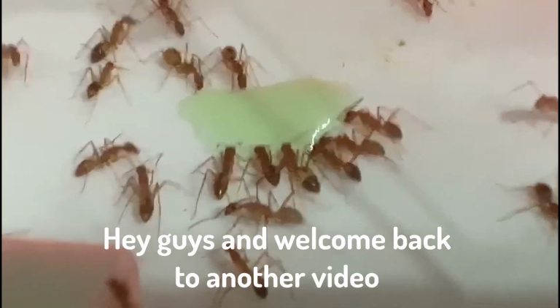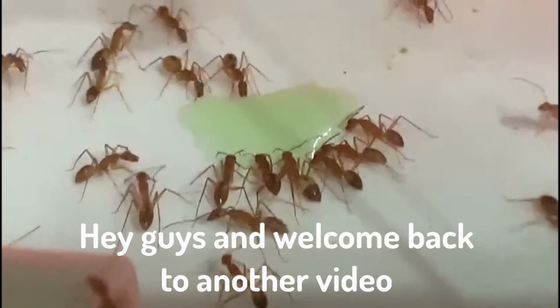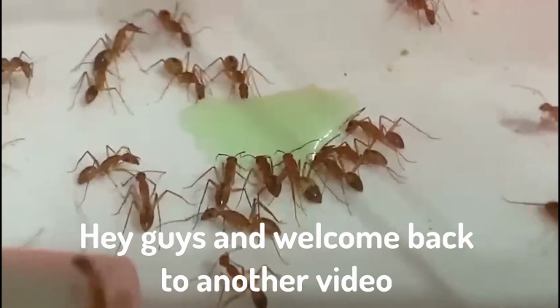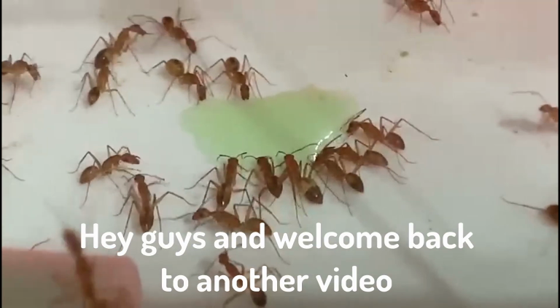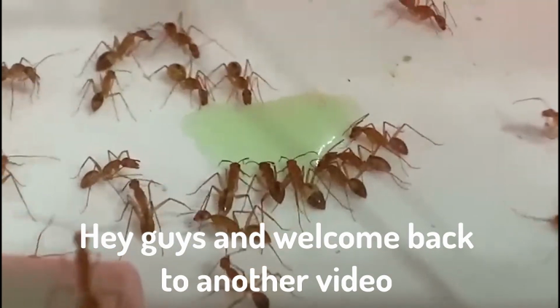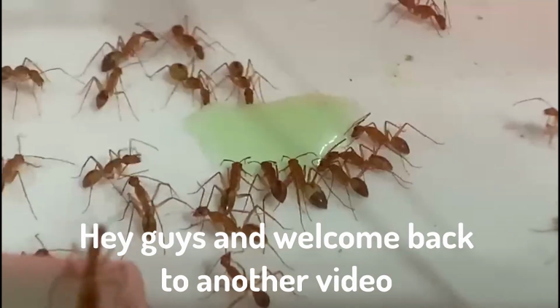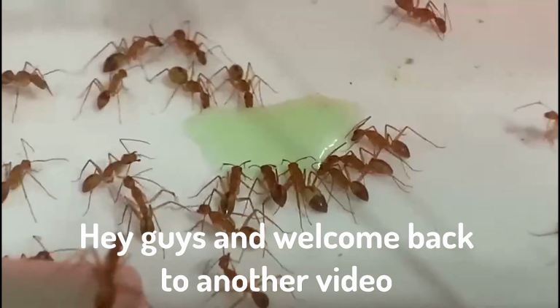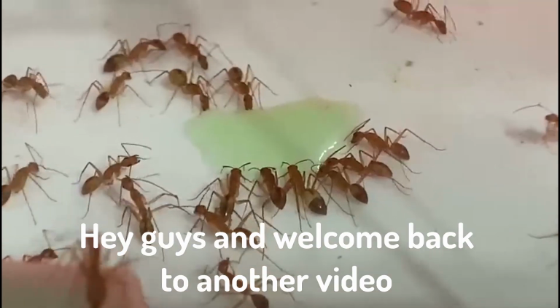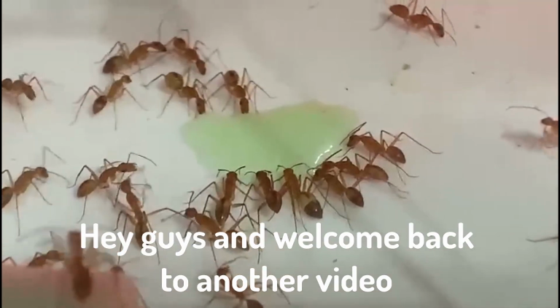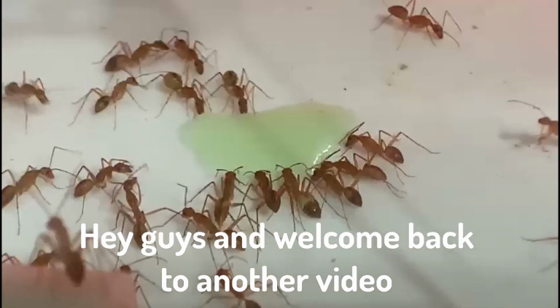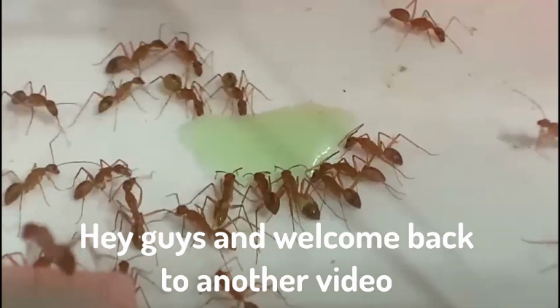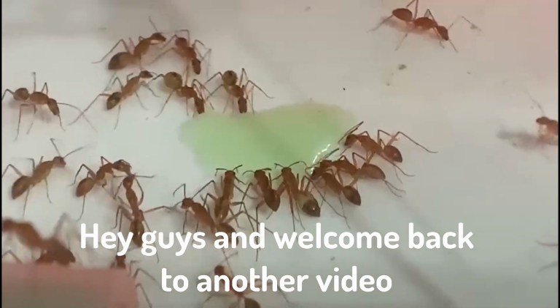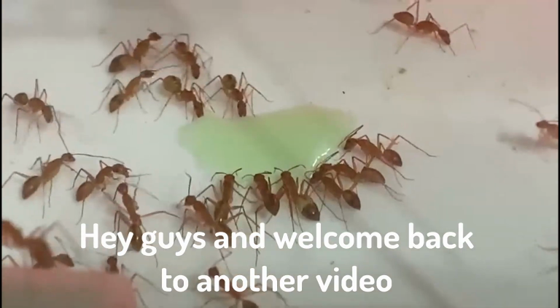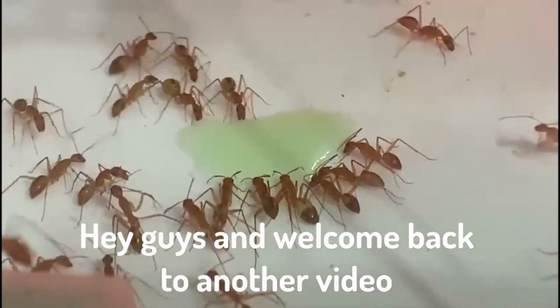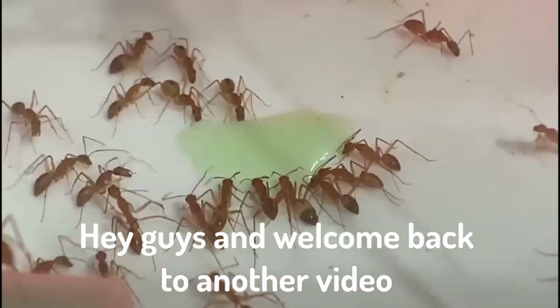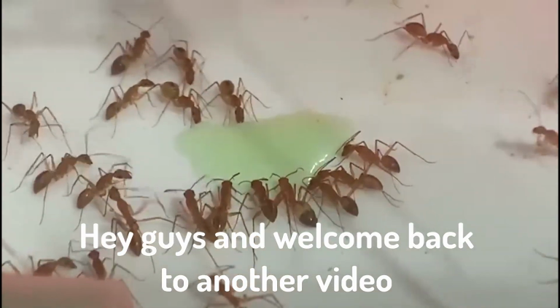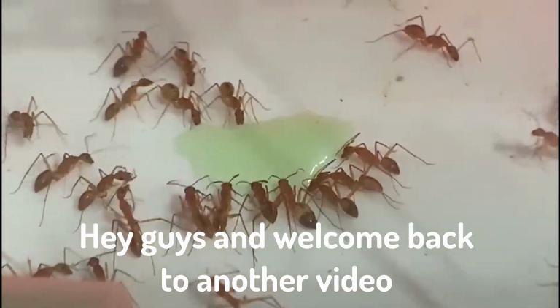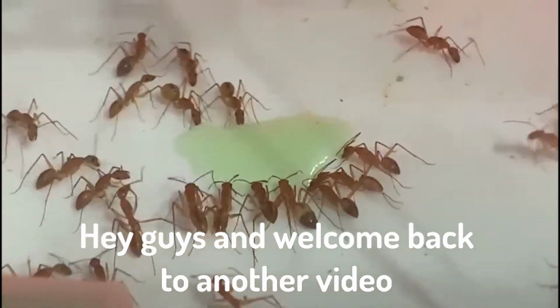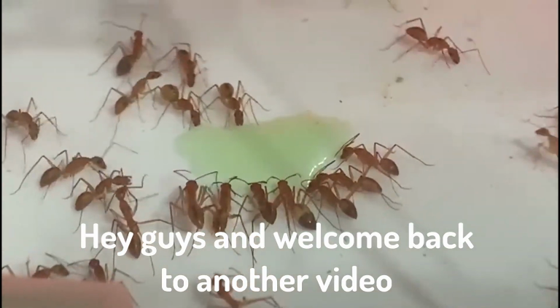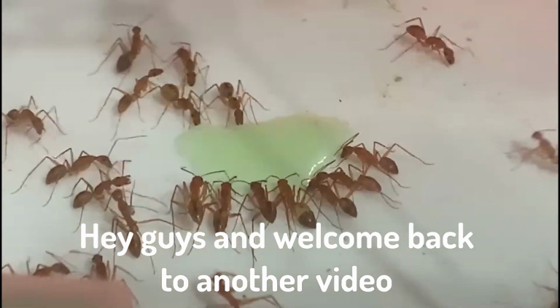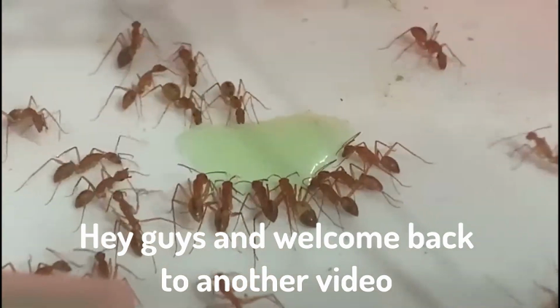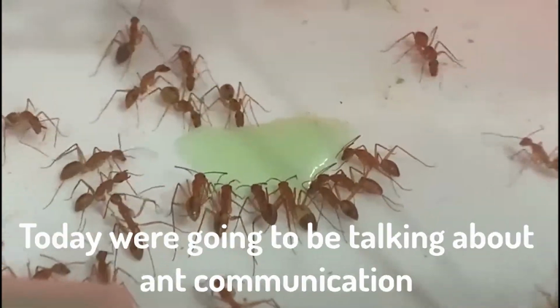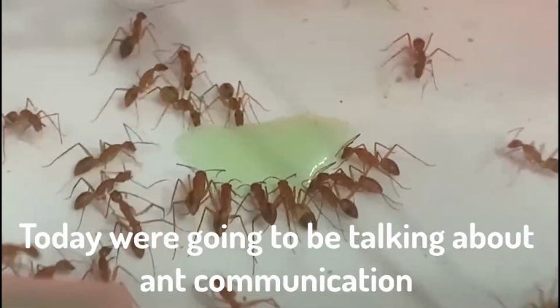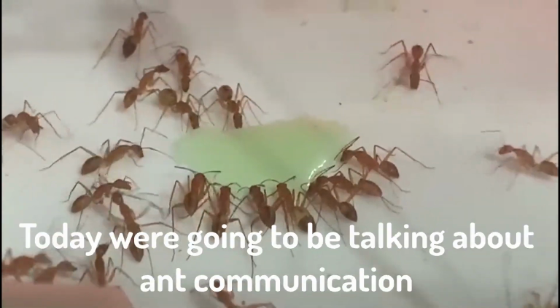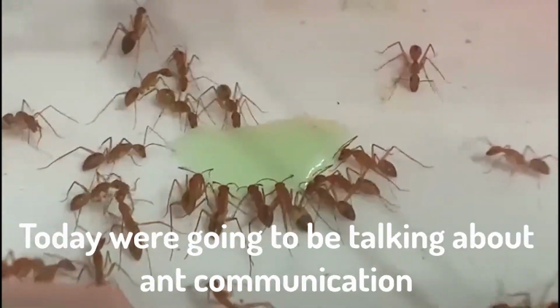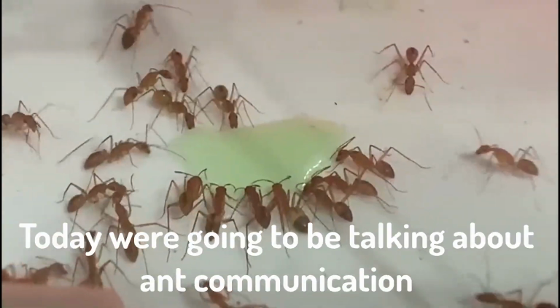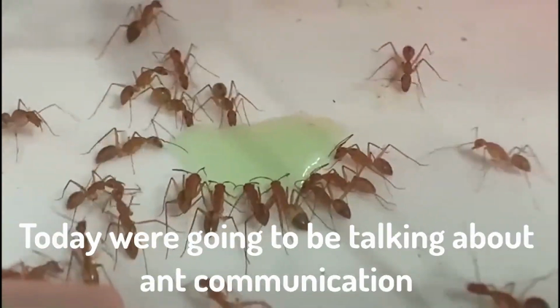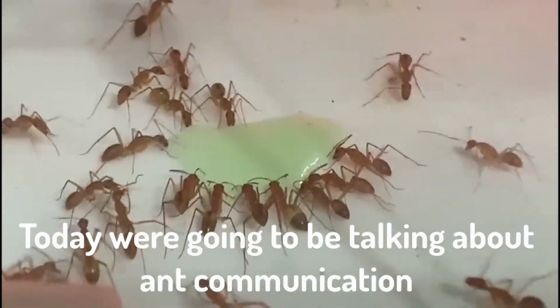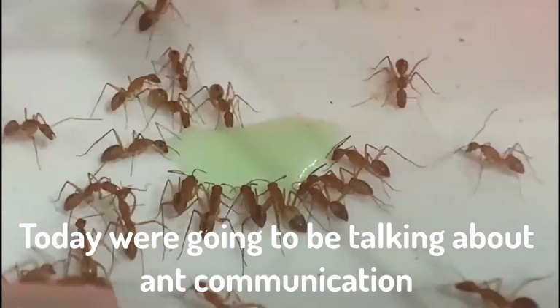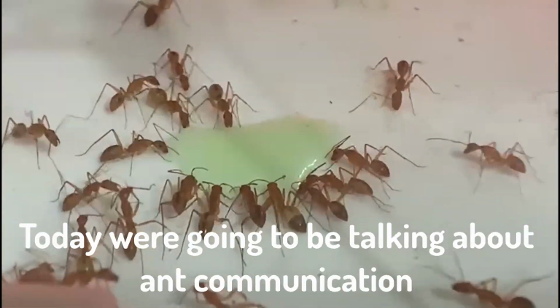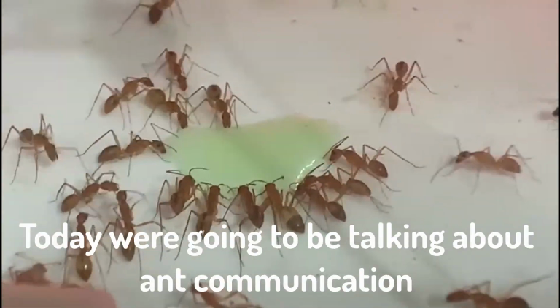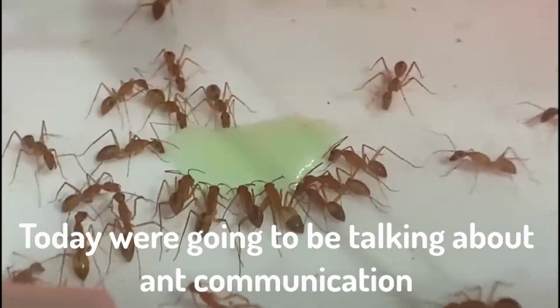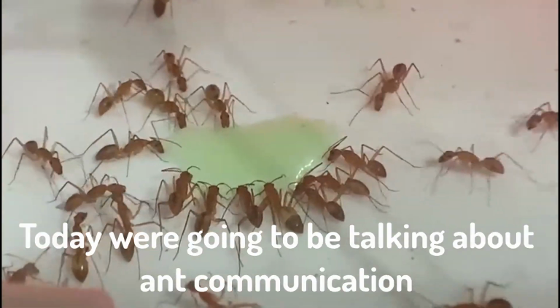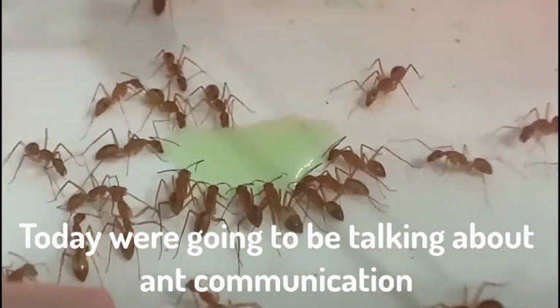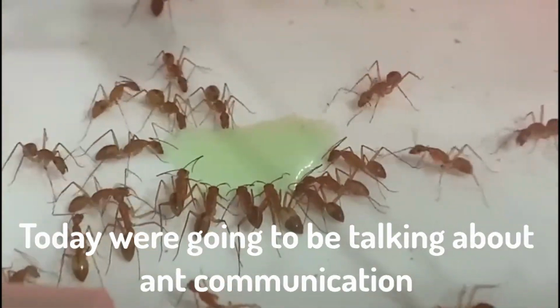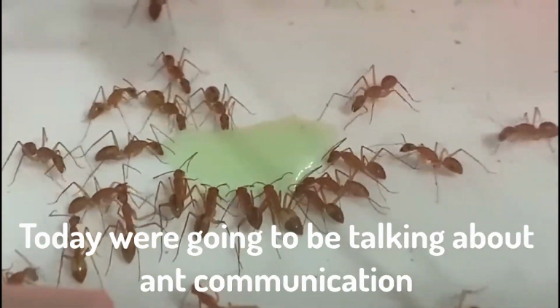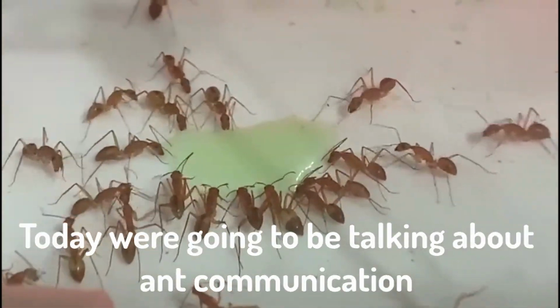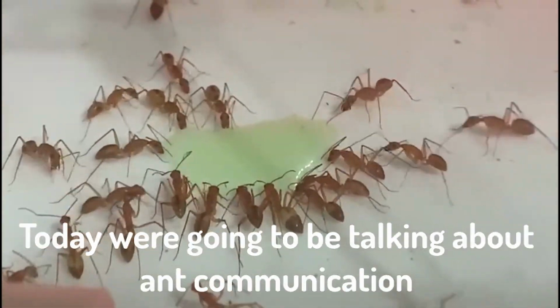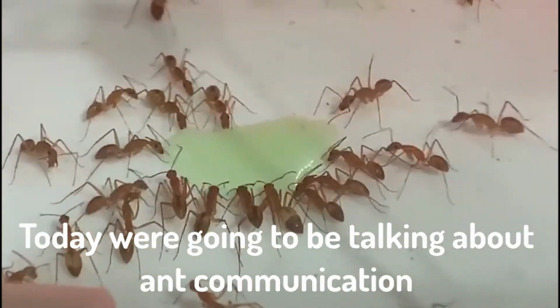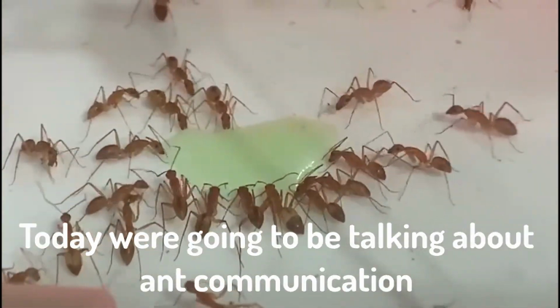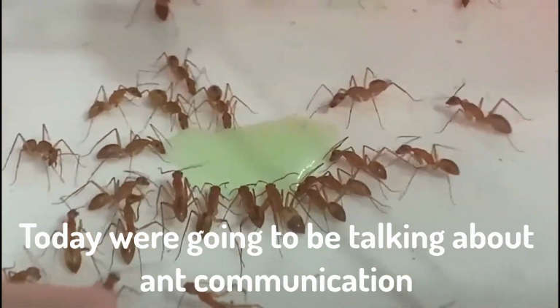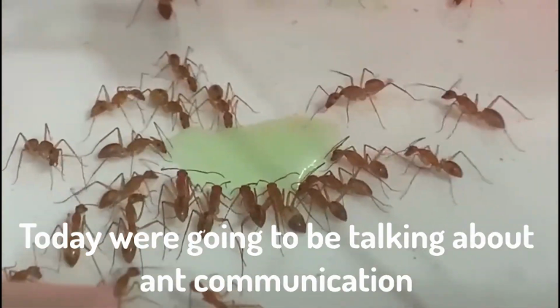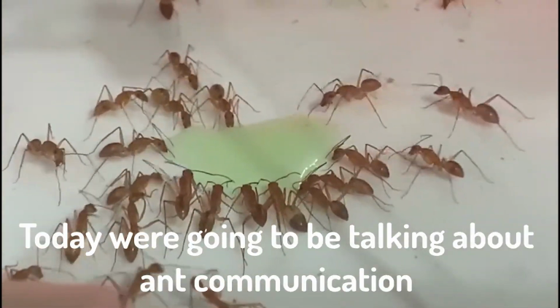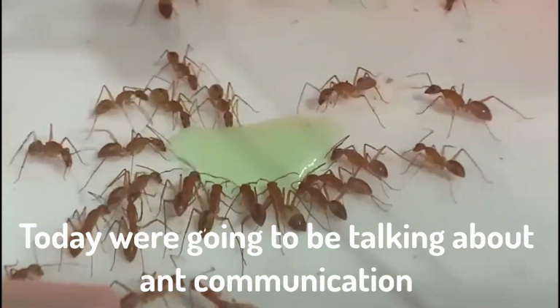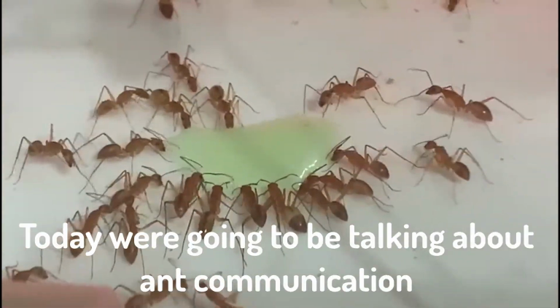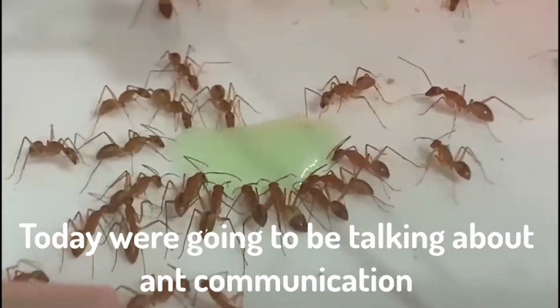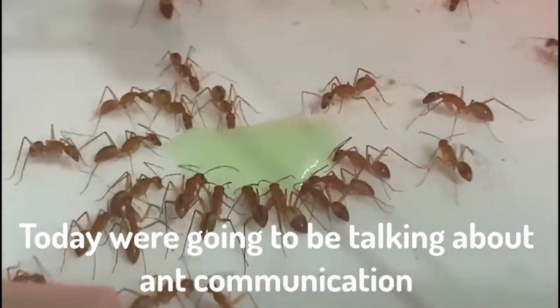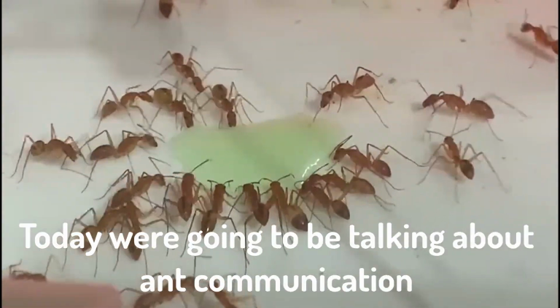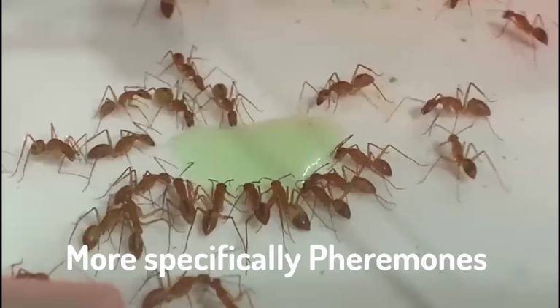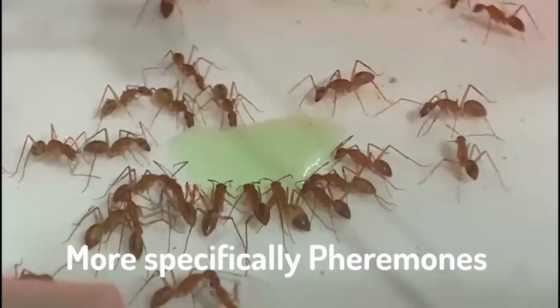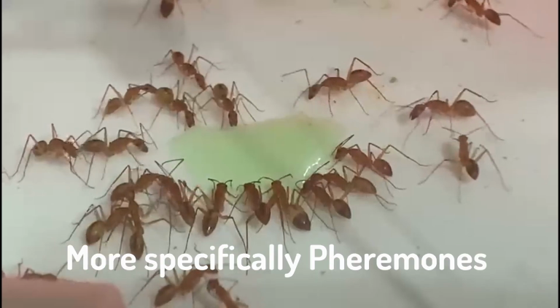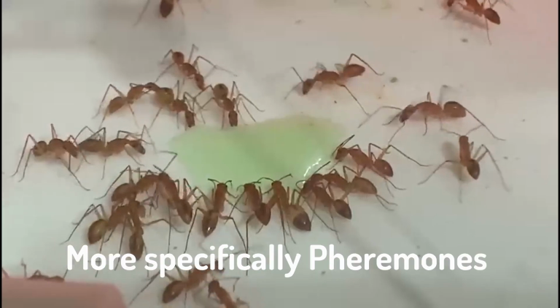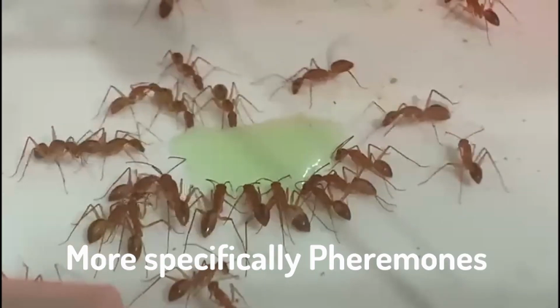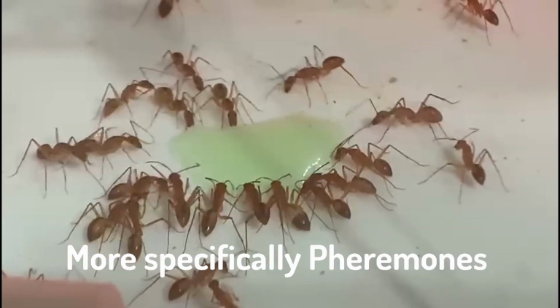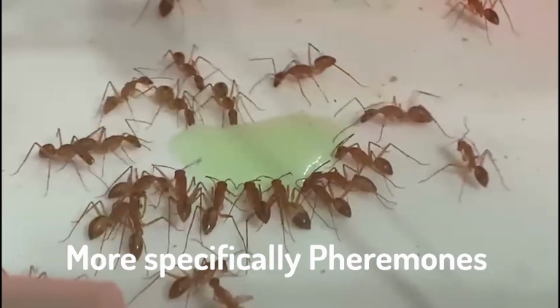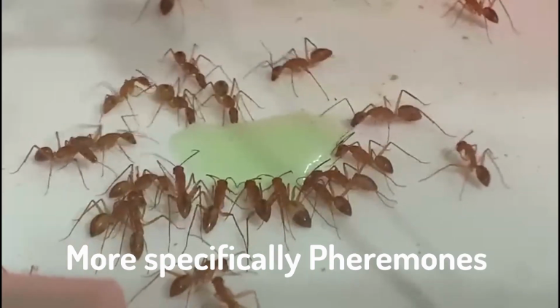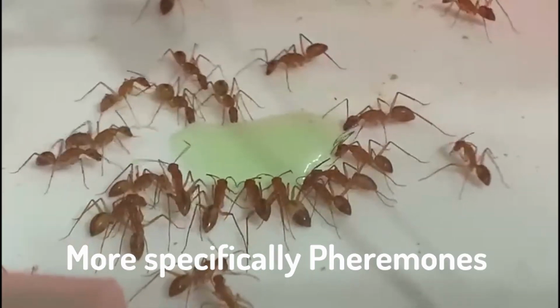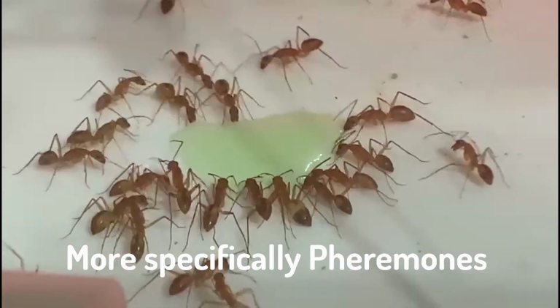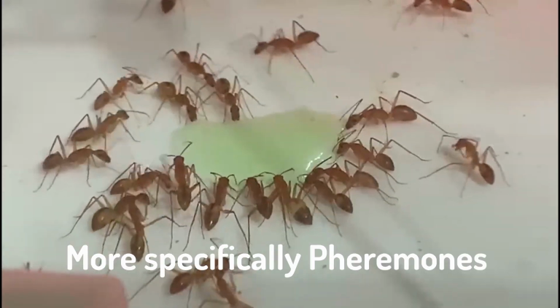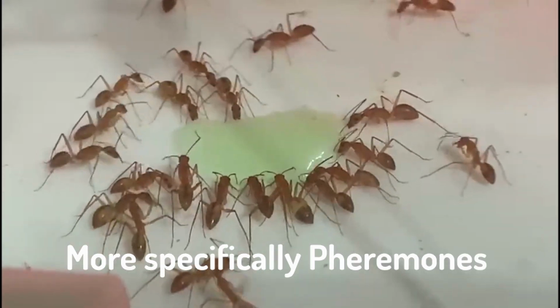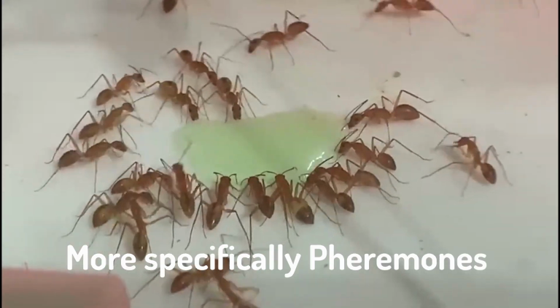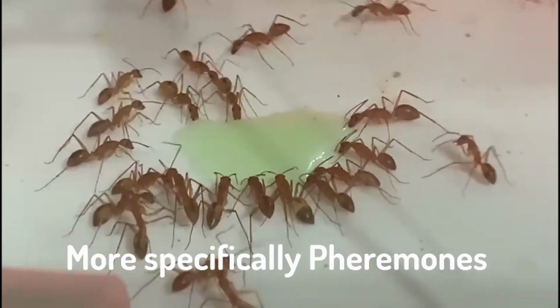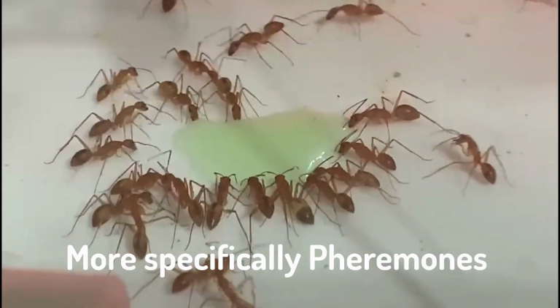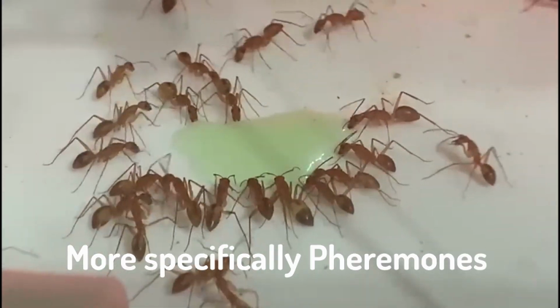Hey guys and welcome back to another video. Today we're going to be talking about ant communication, more specifically pheromones.